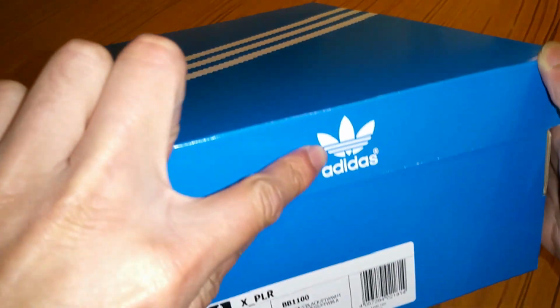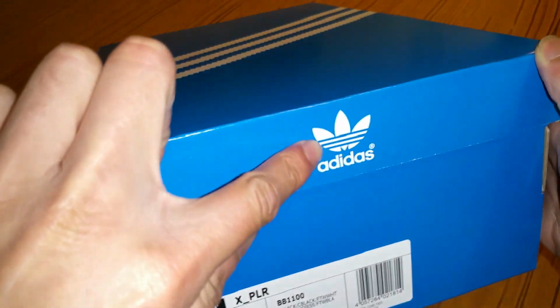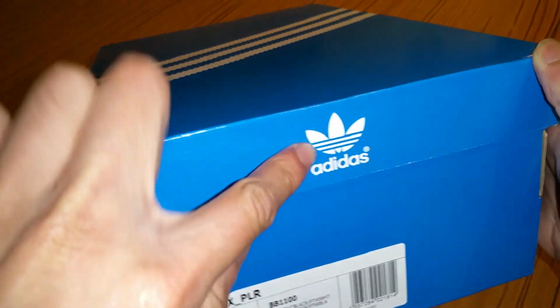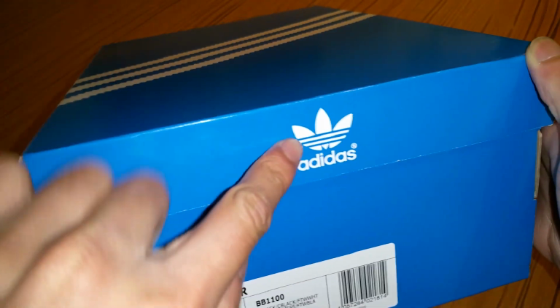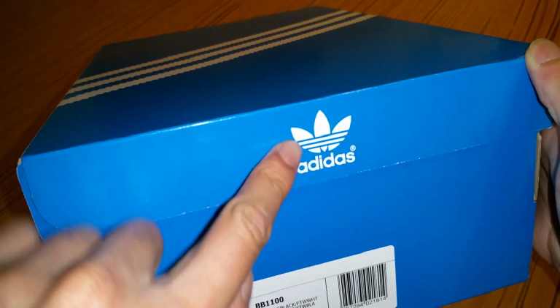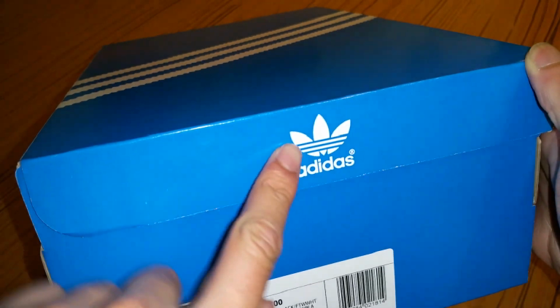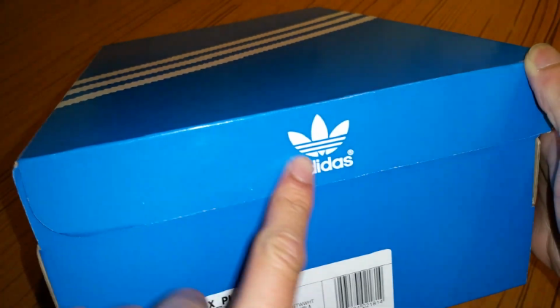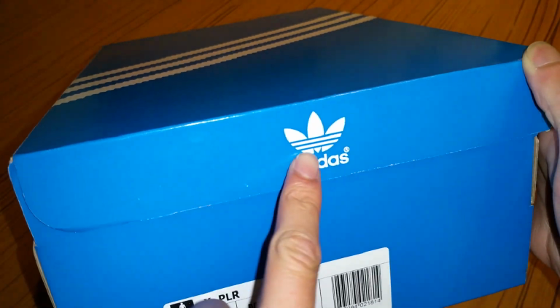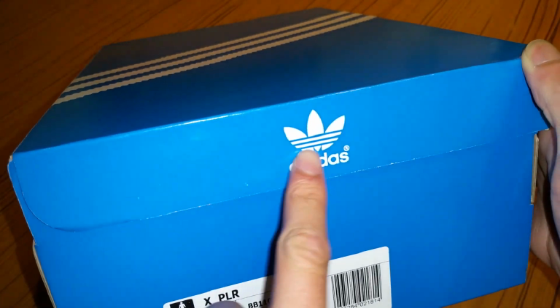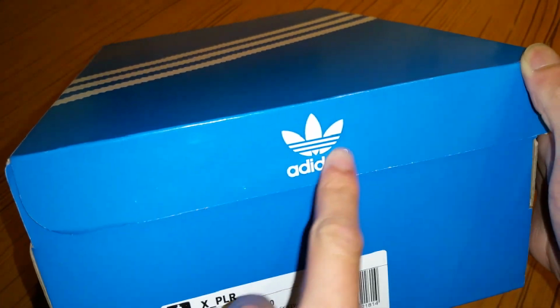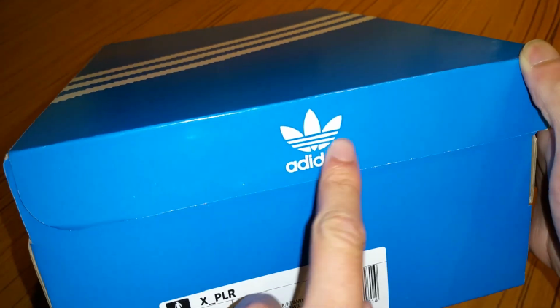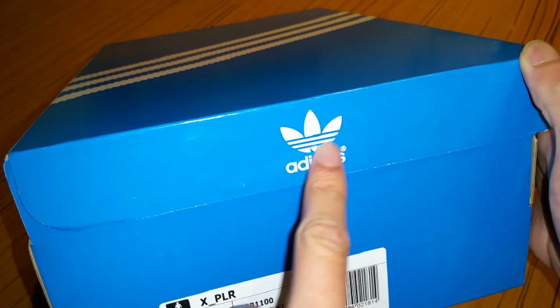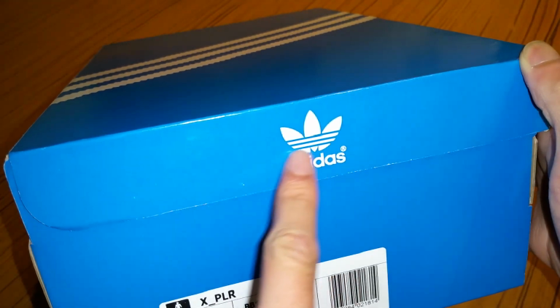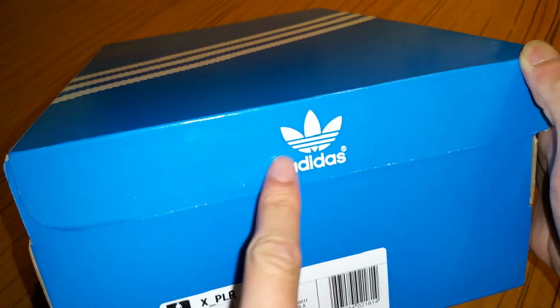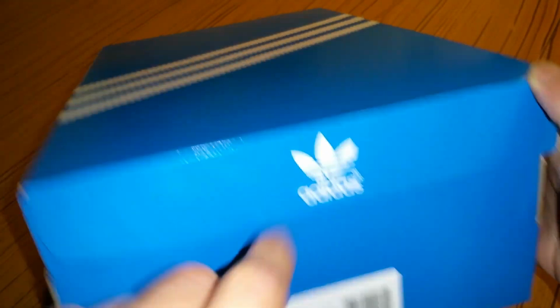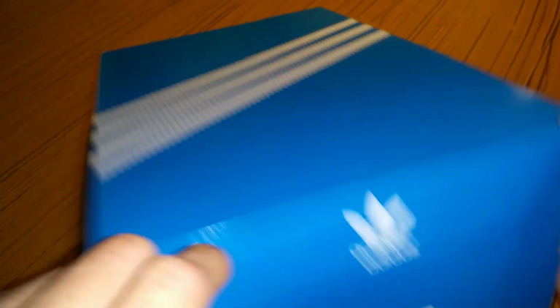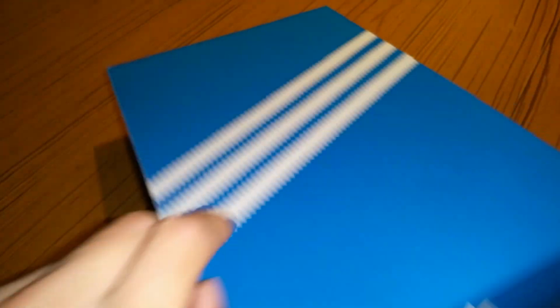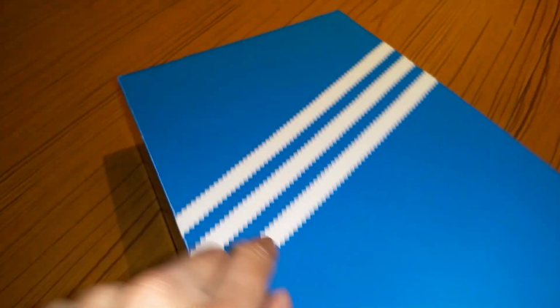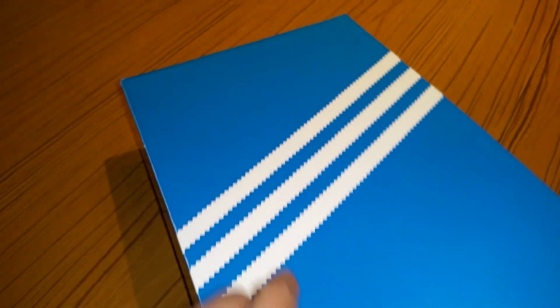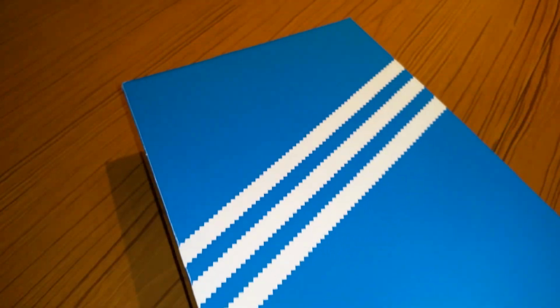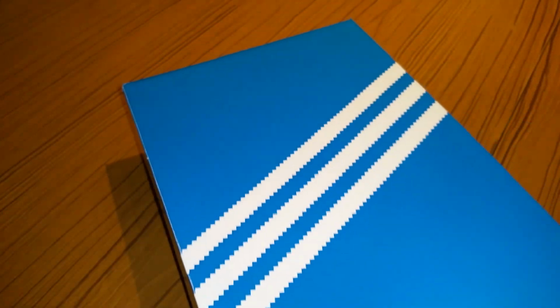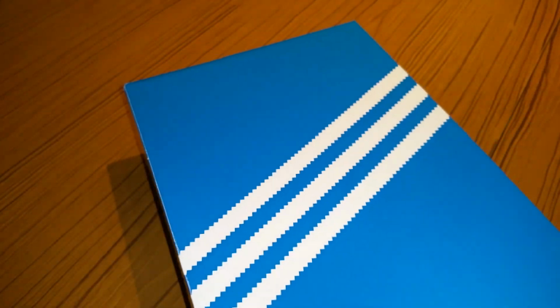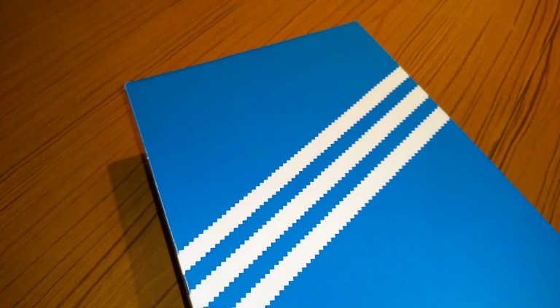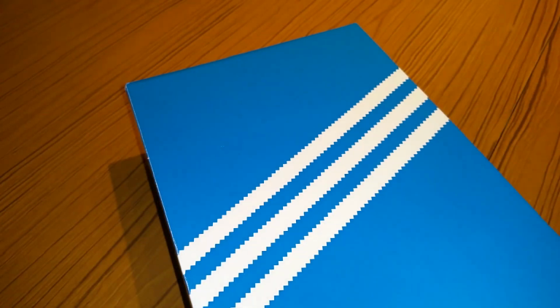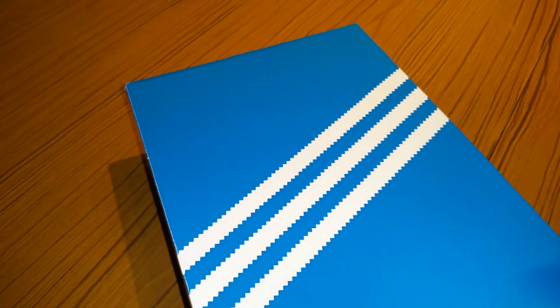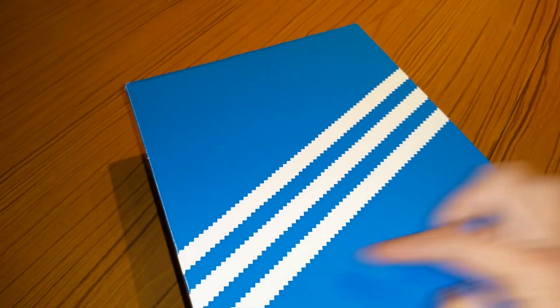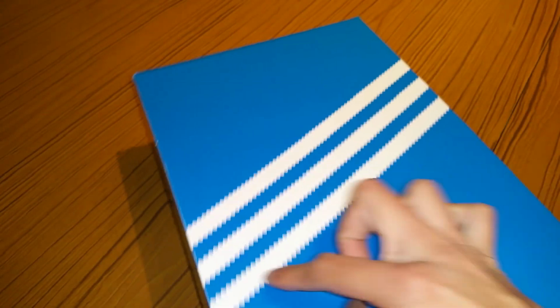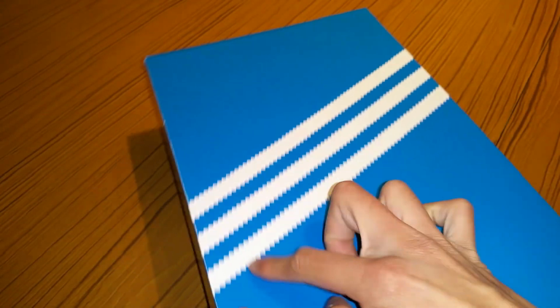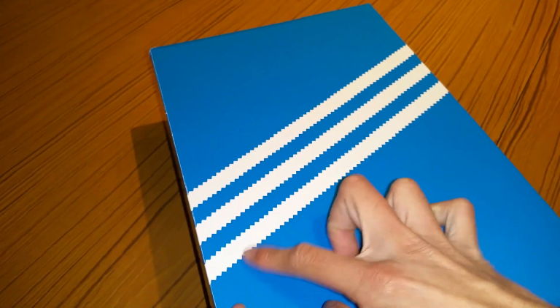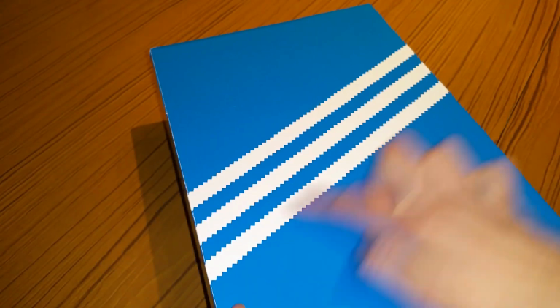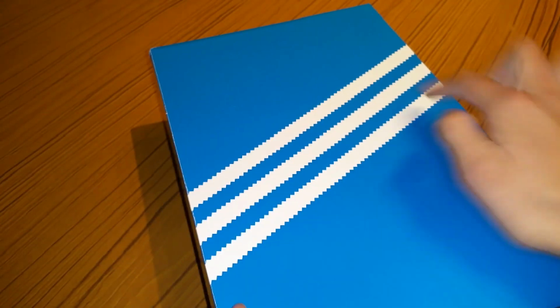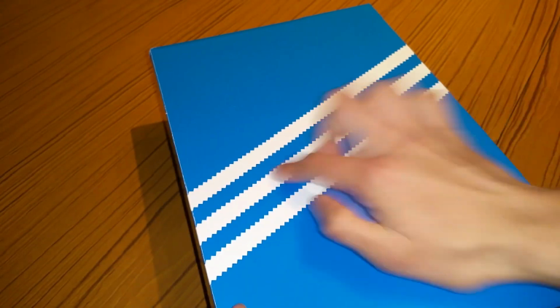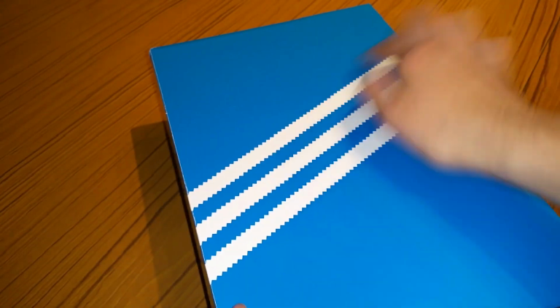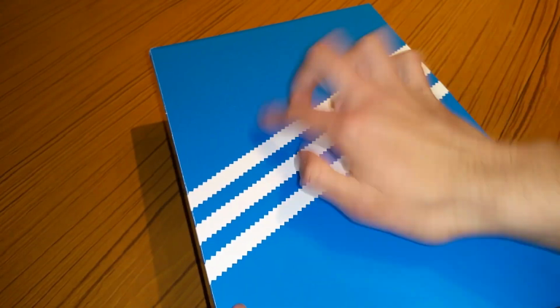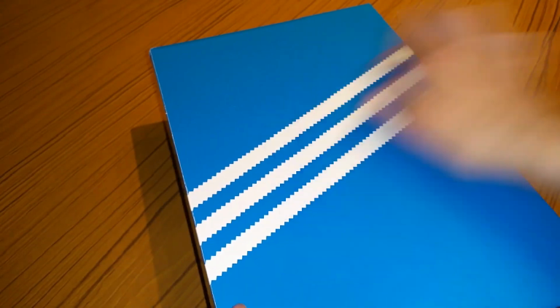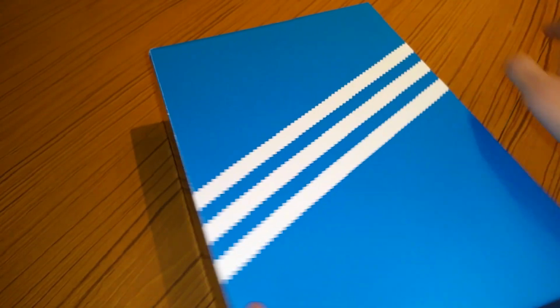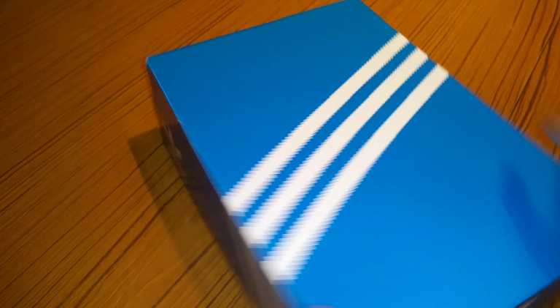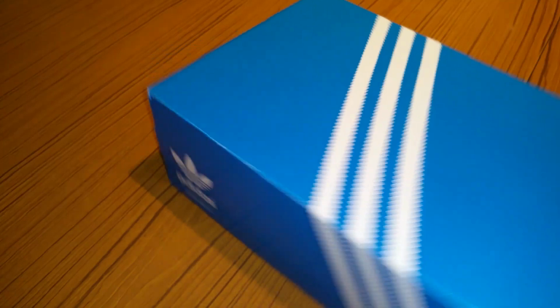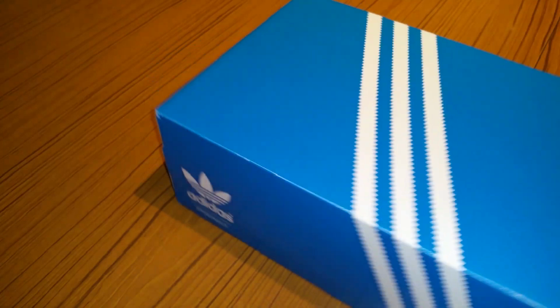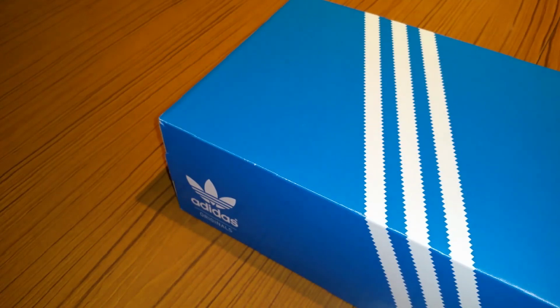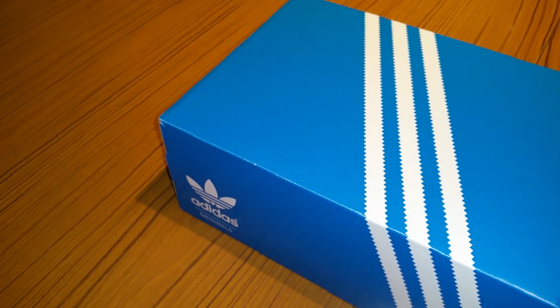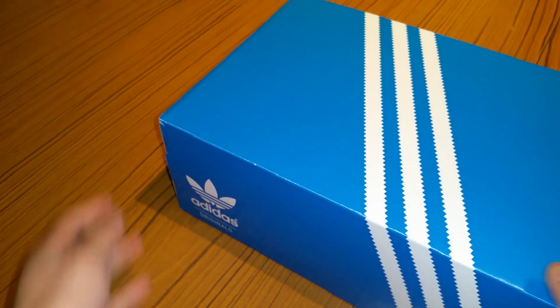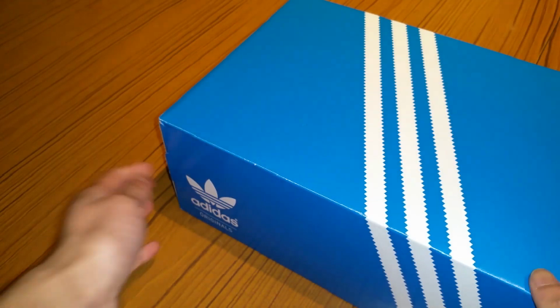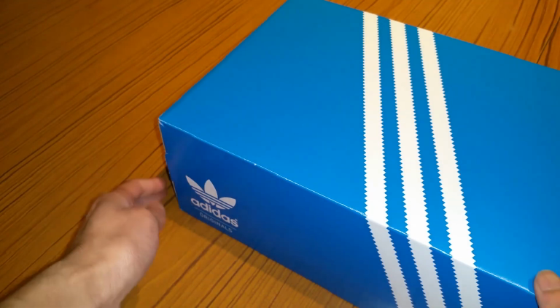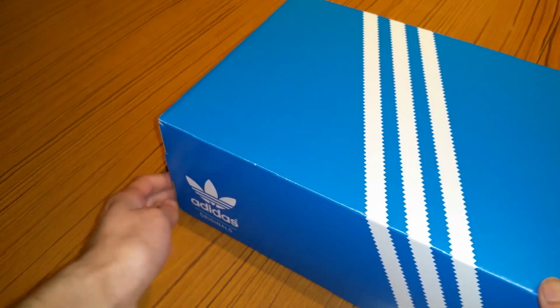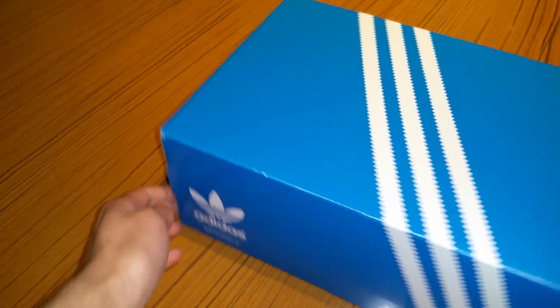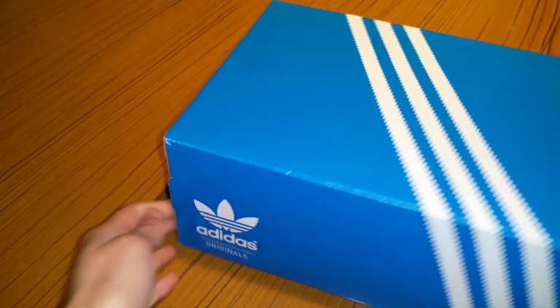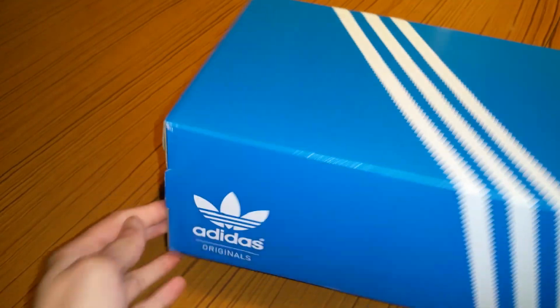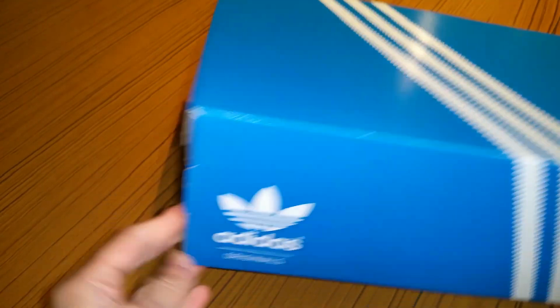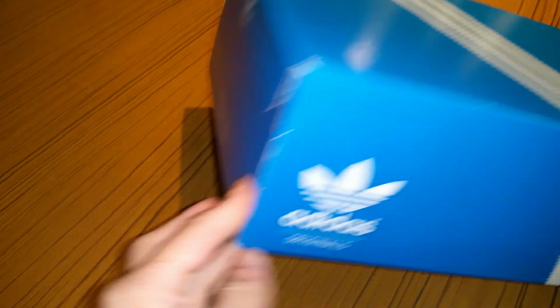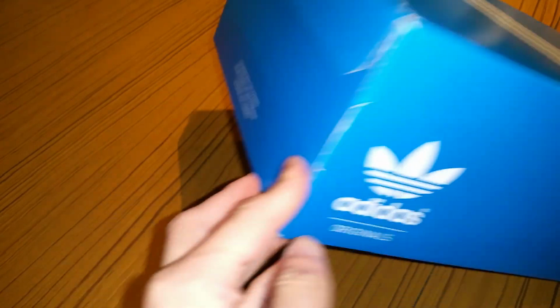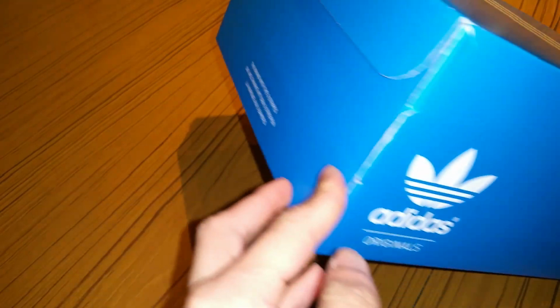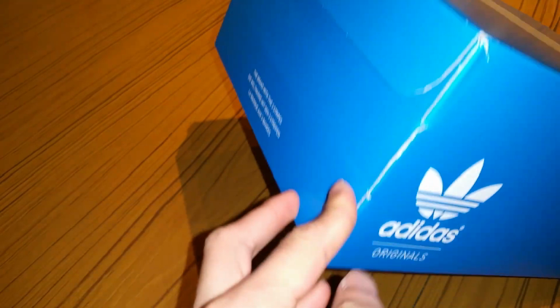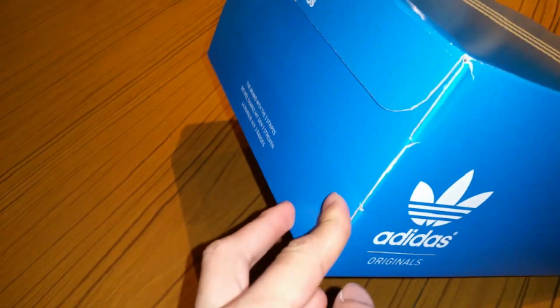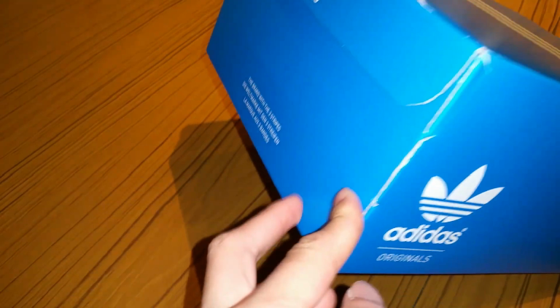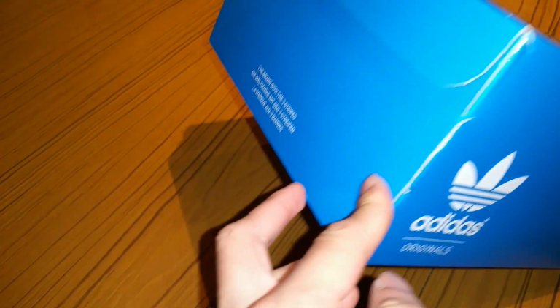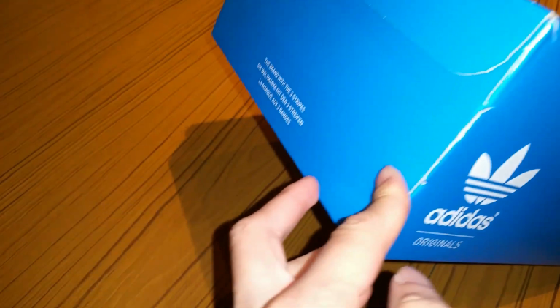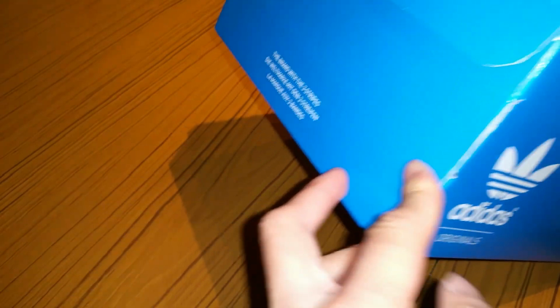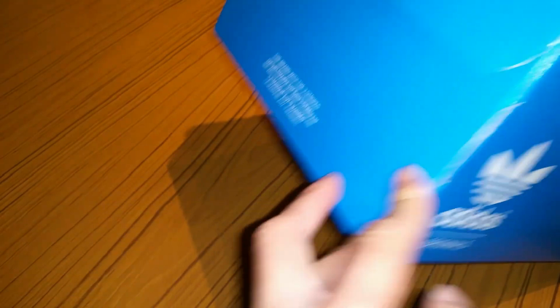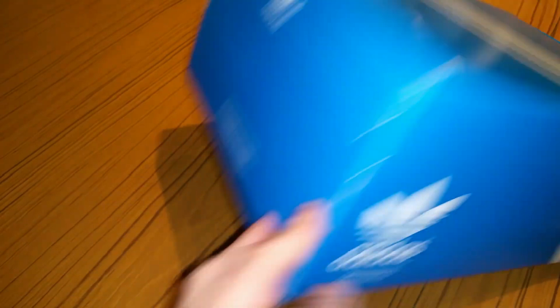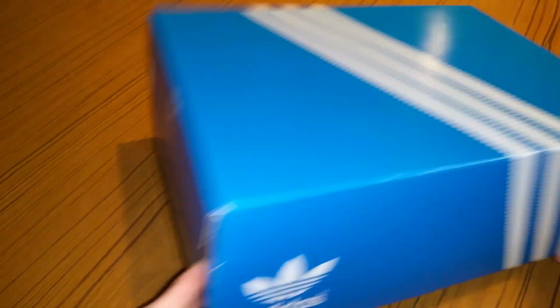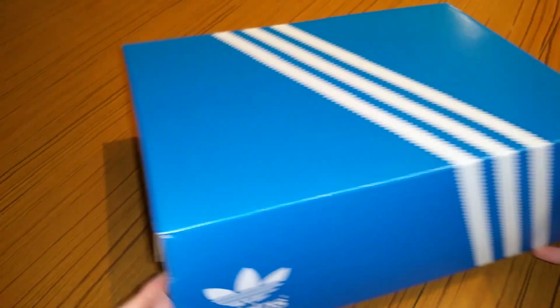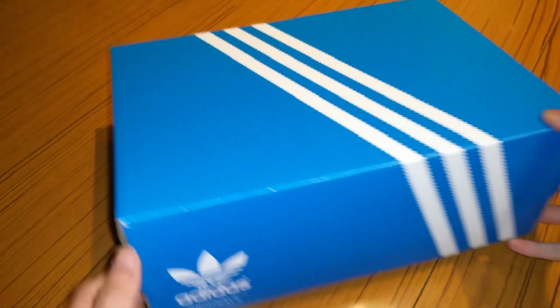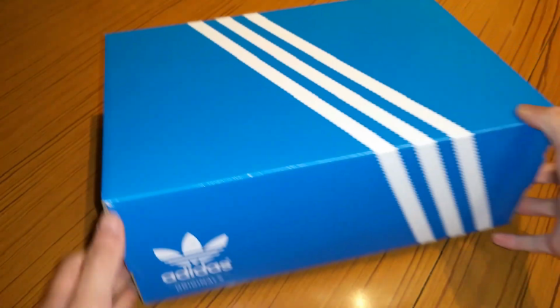There's that symbol there with the three stripes. Three stripes is their brand basically — three stripes everywhere. Really nice. Go ahead and open this now.